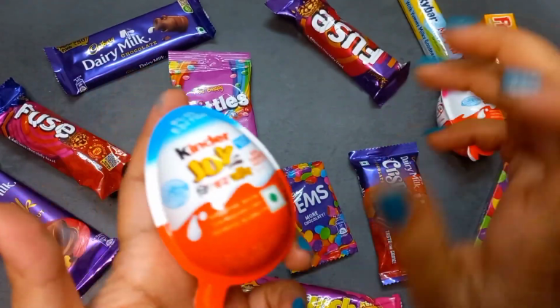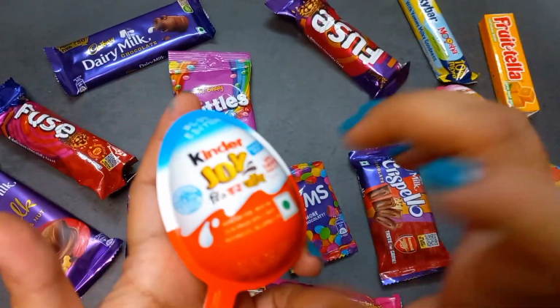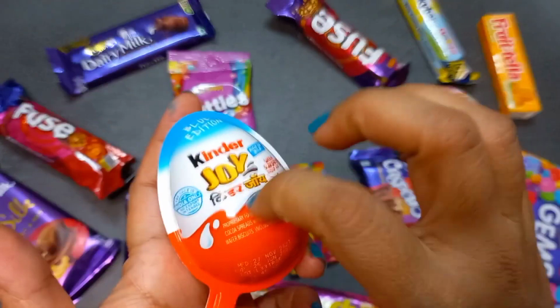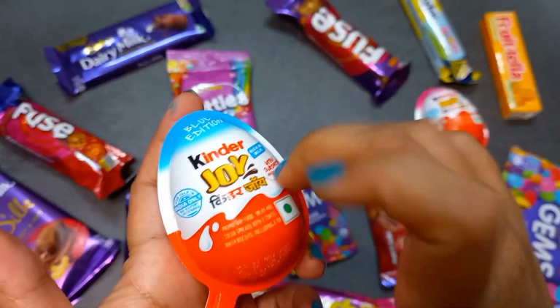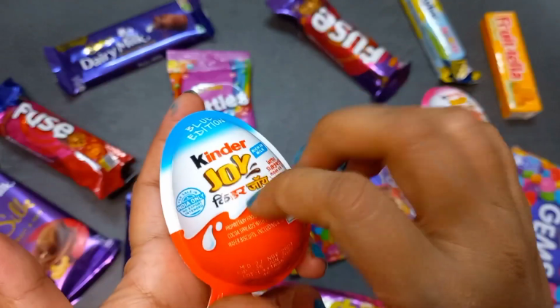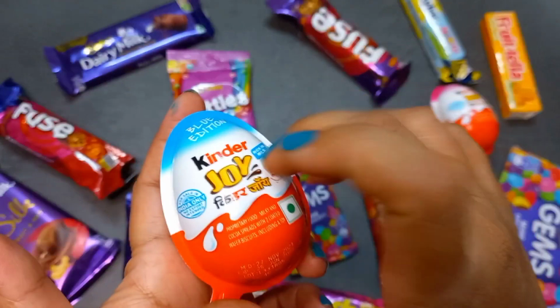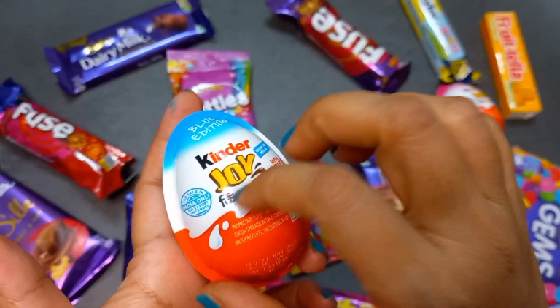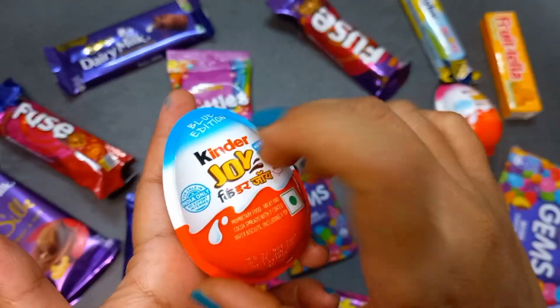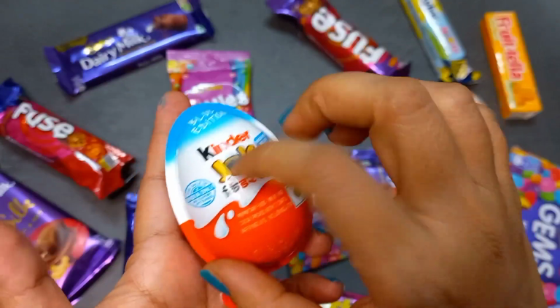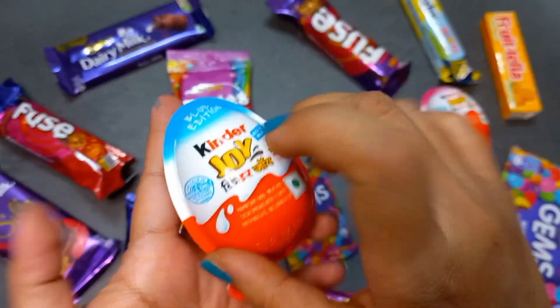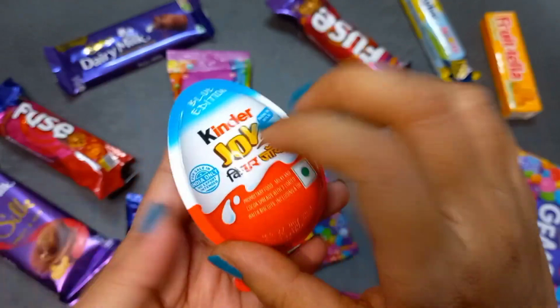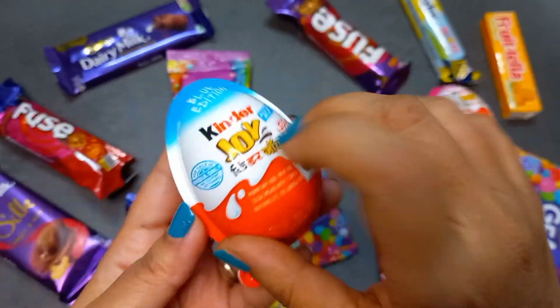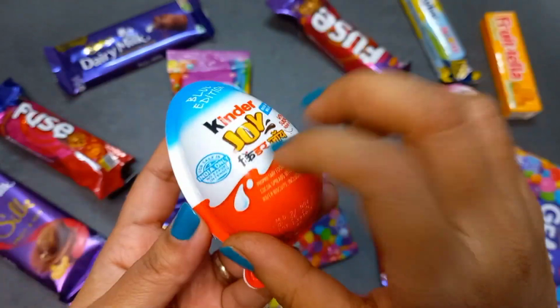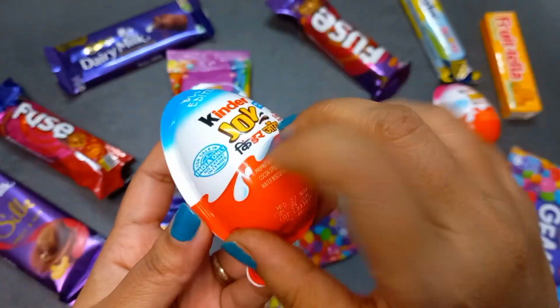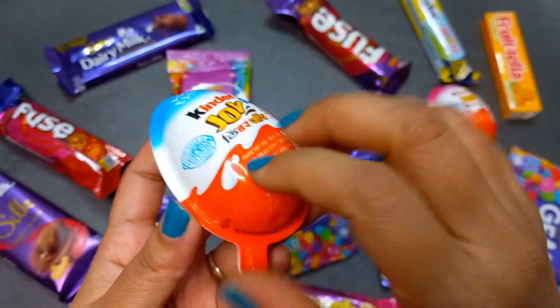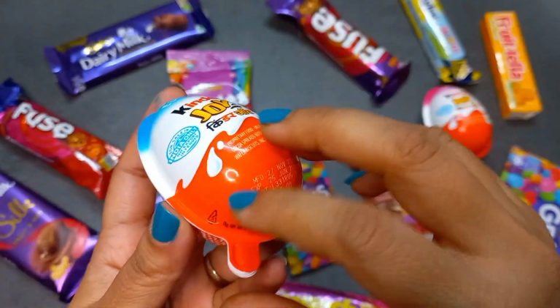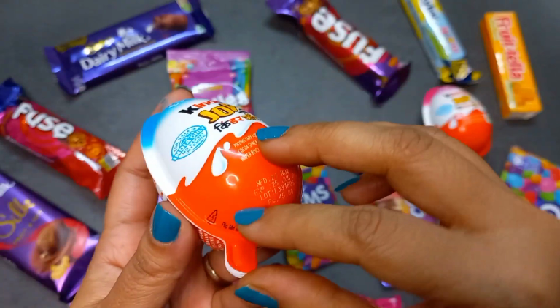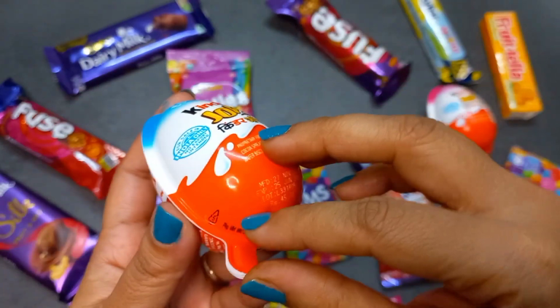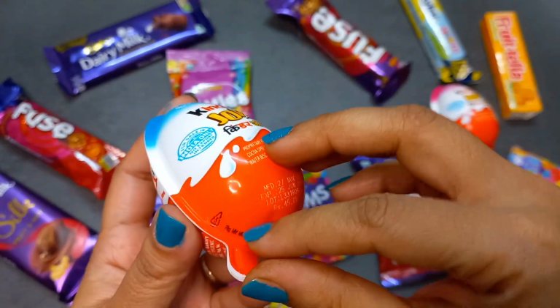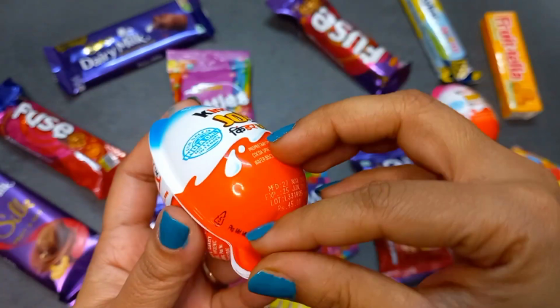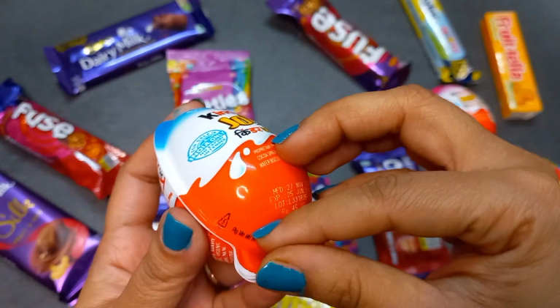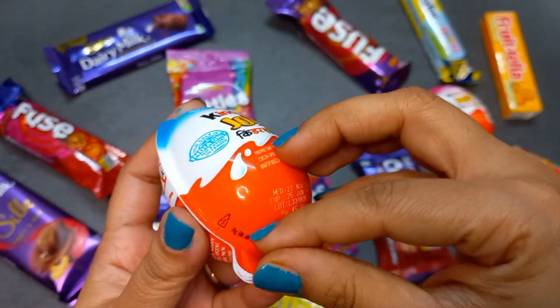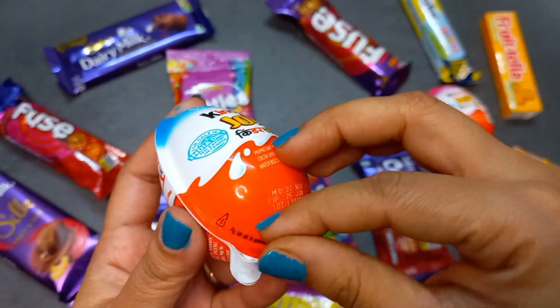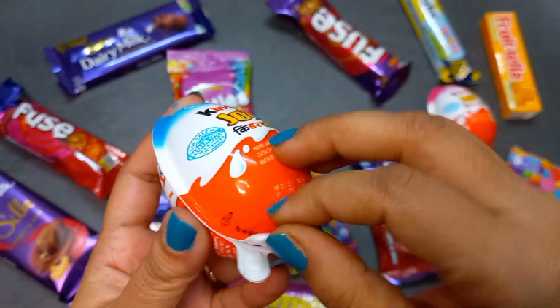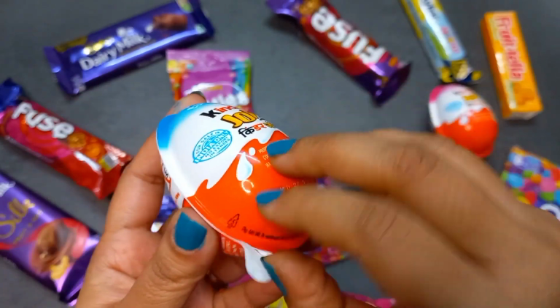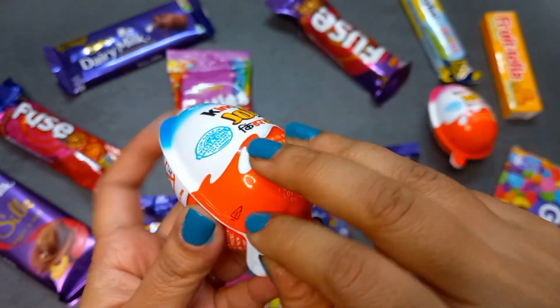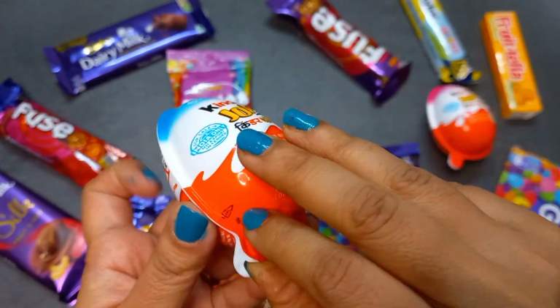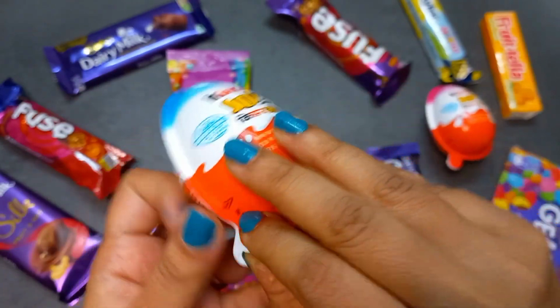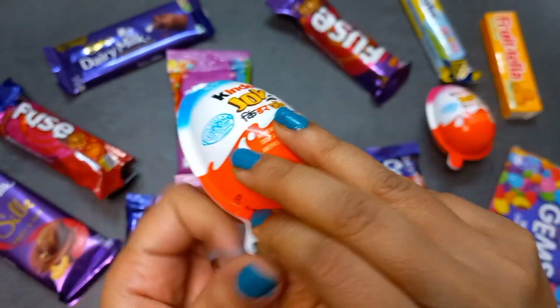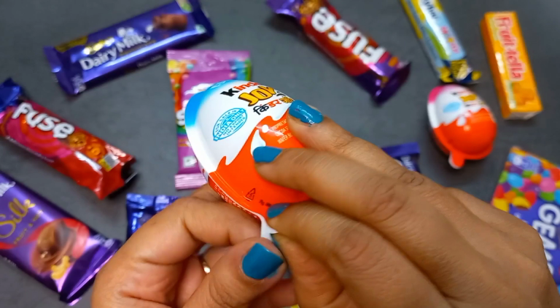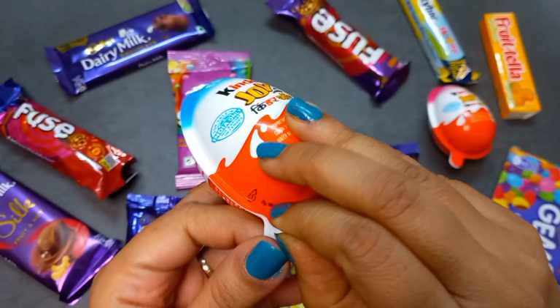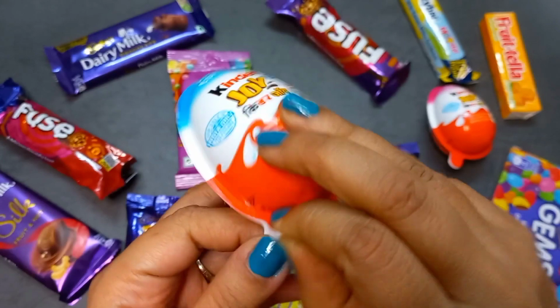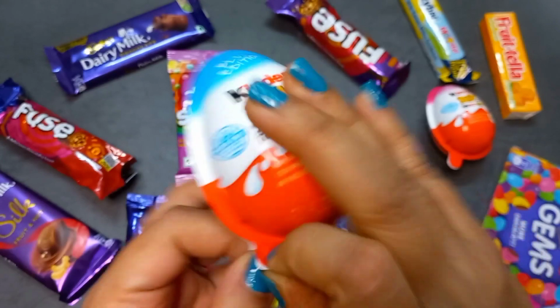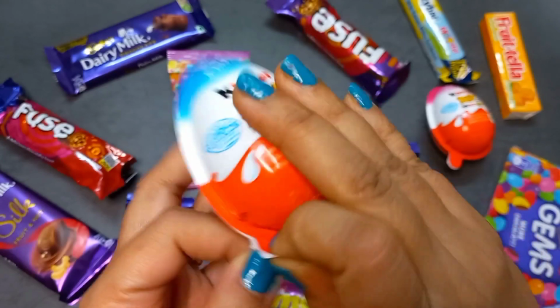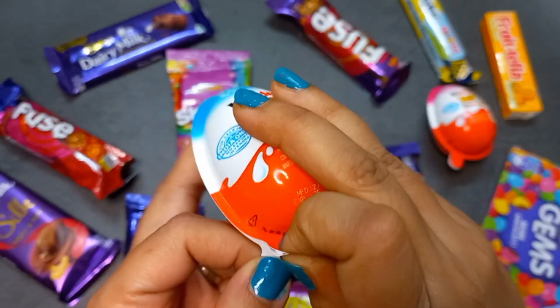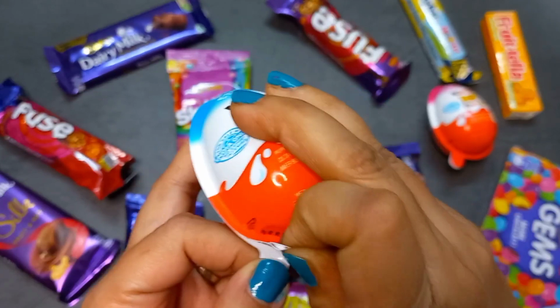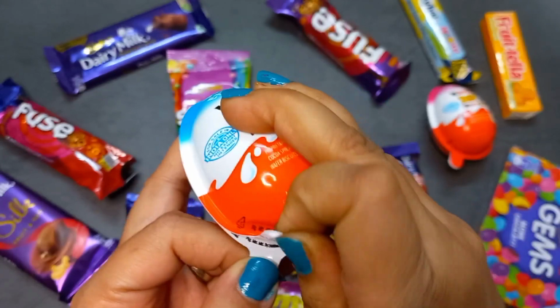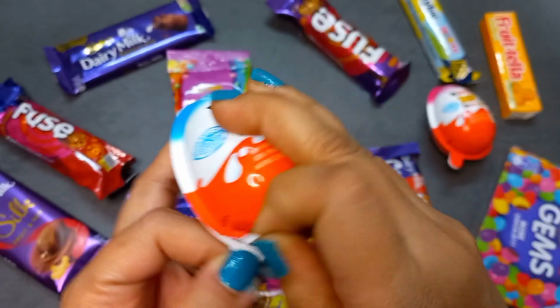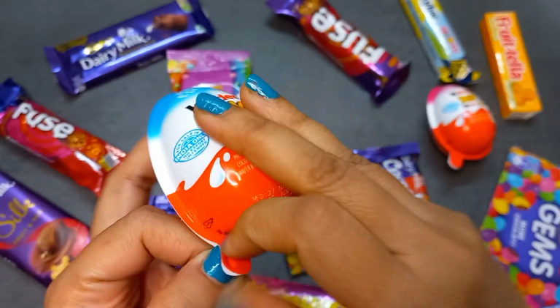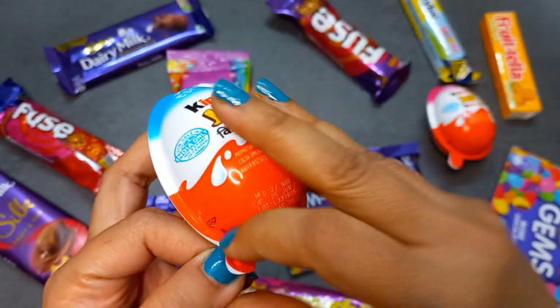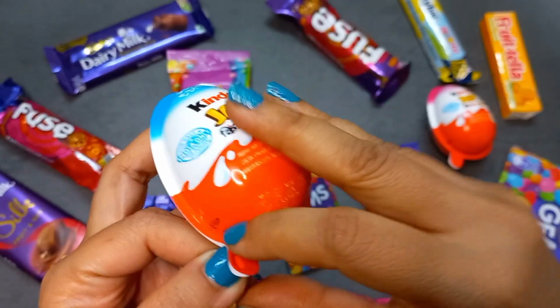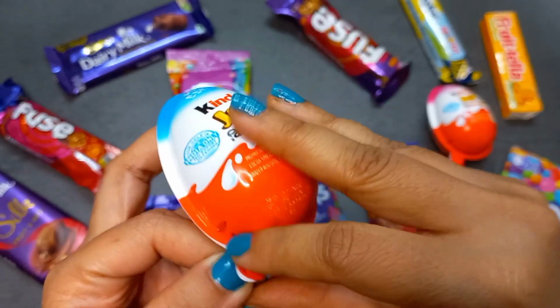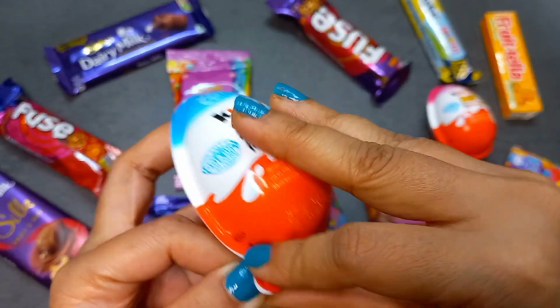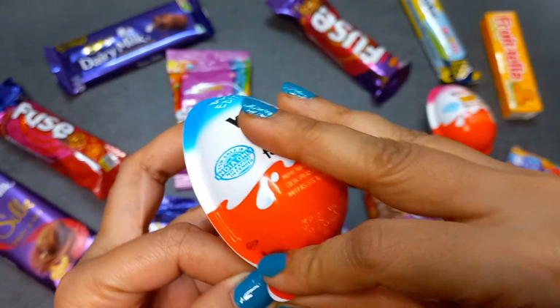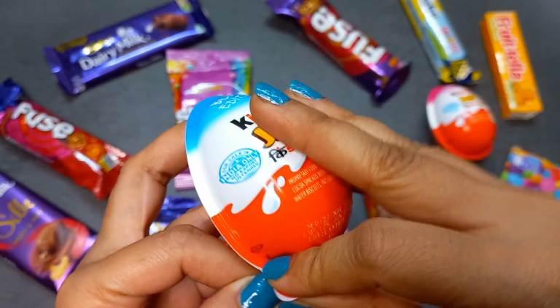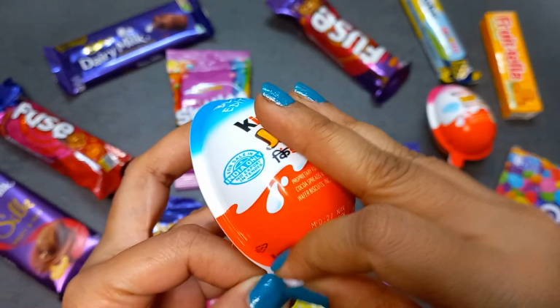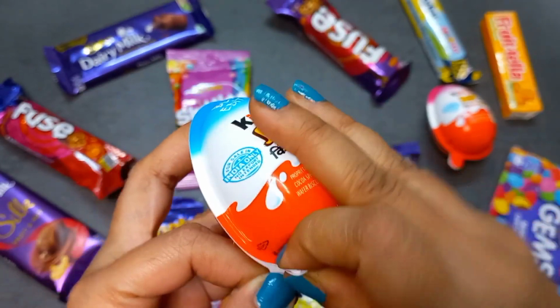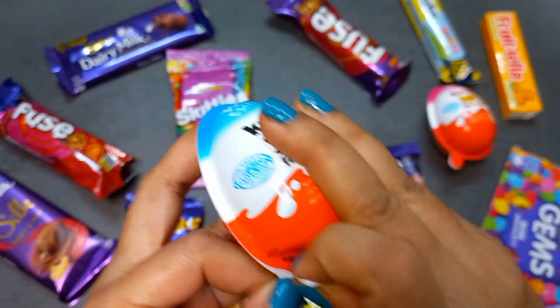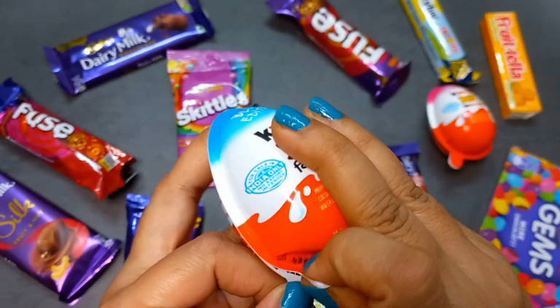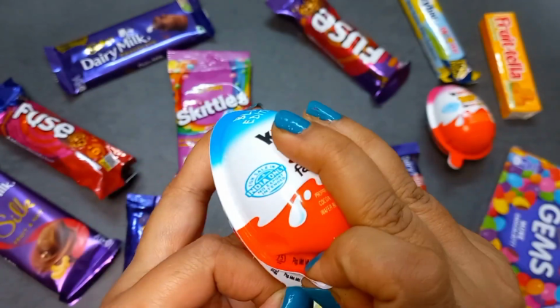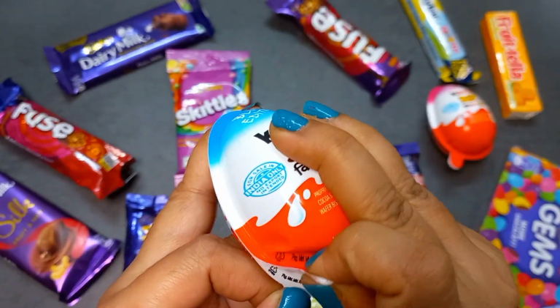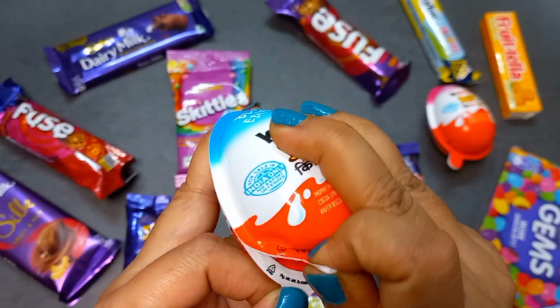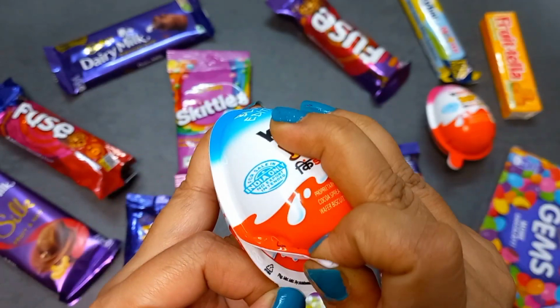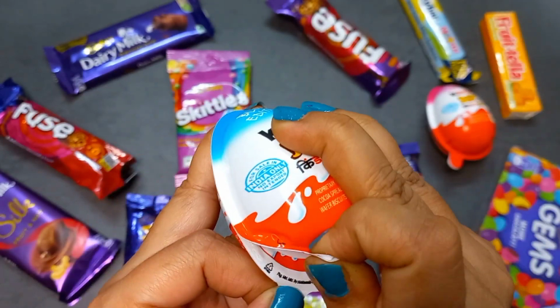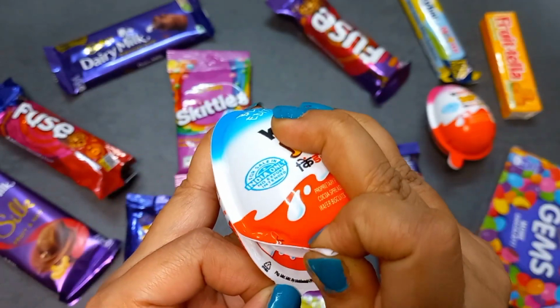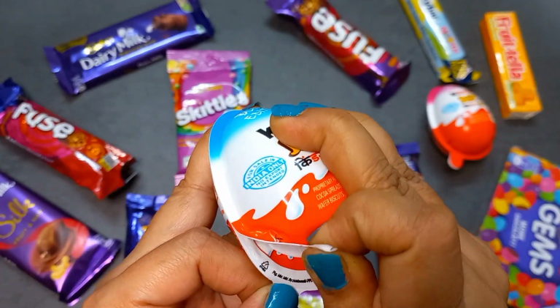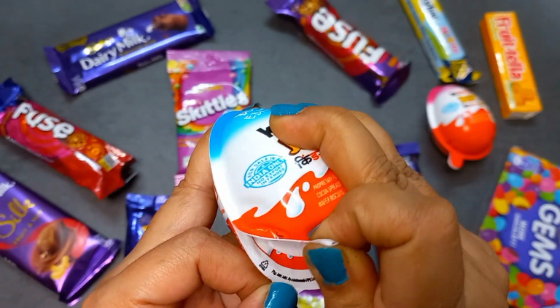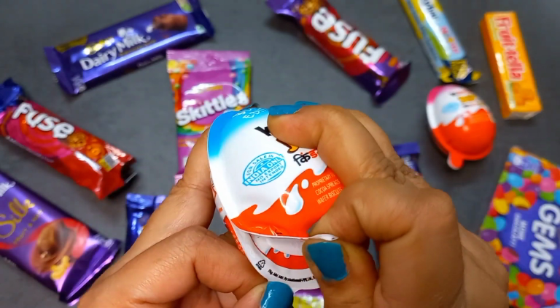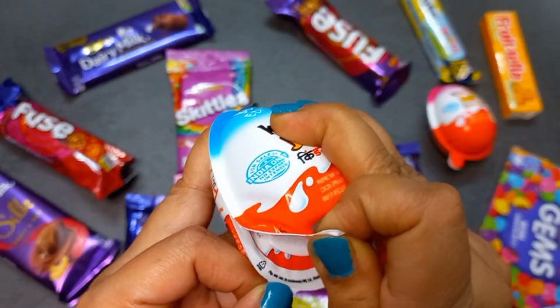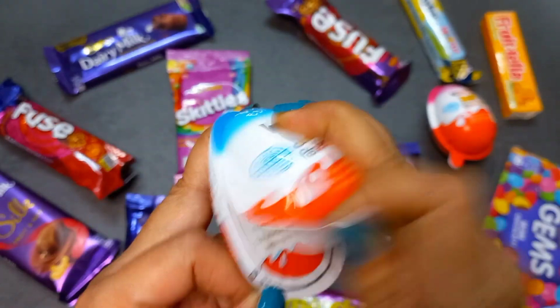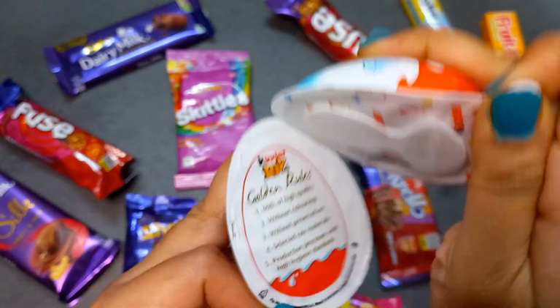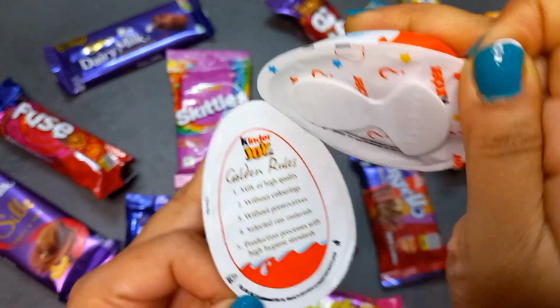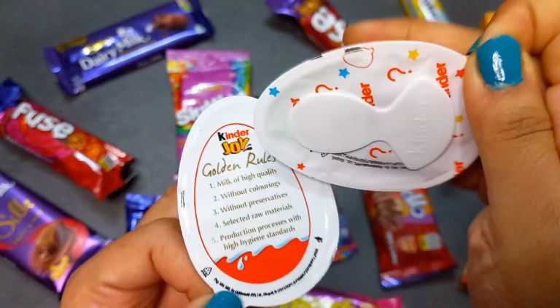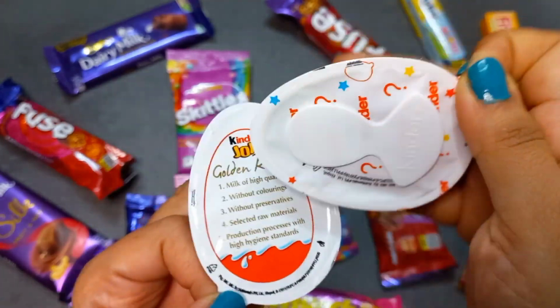I'm going to pick up the bar and put it in more of a bar shape.